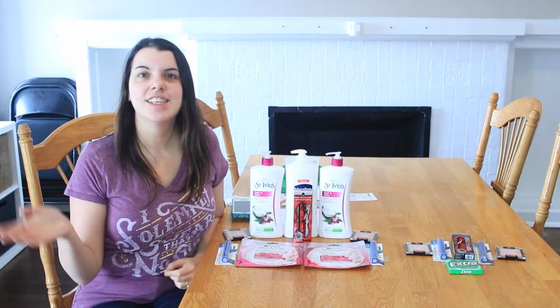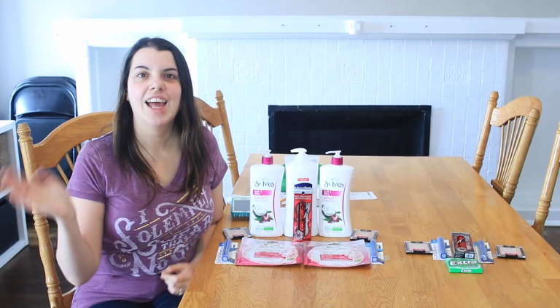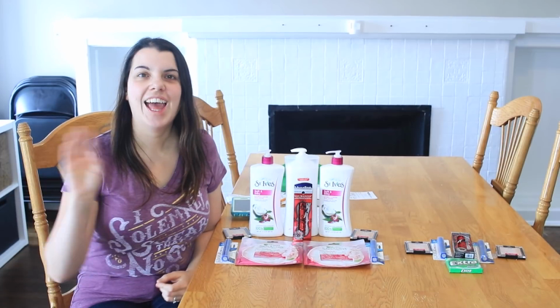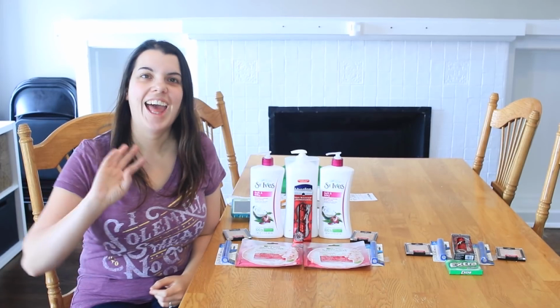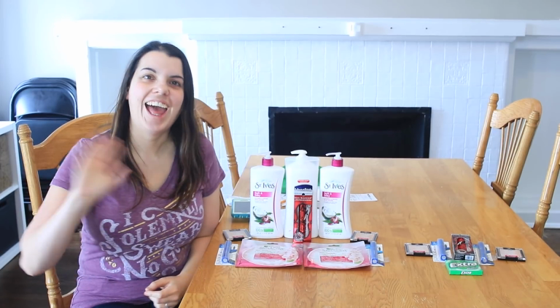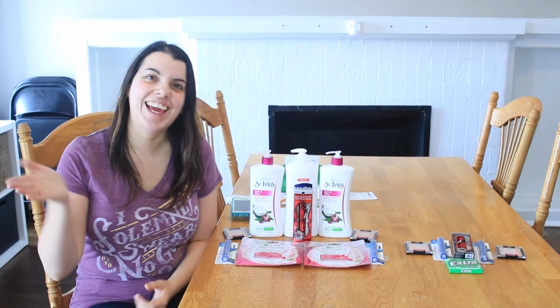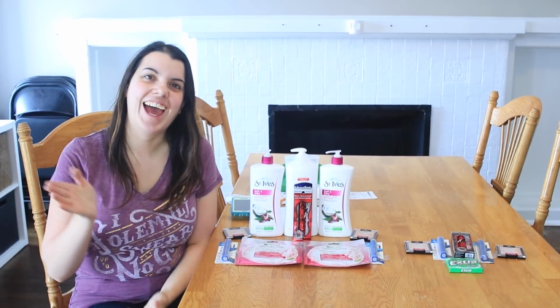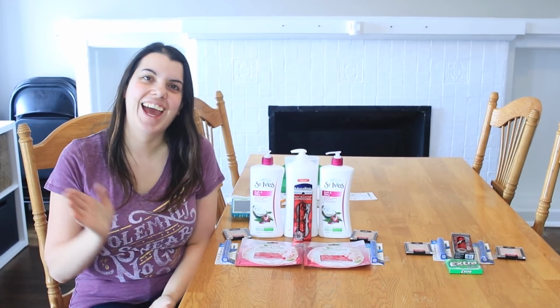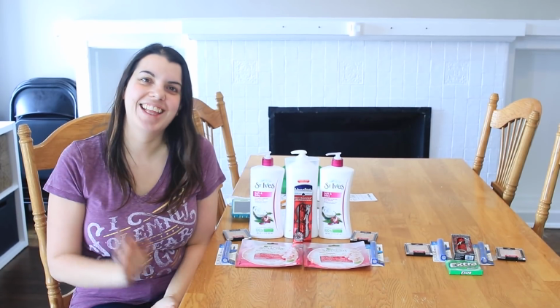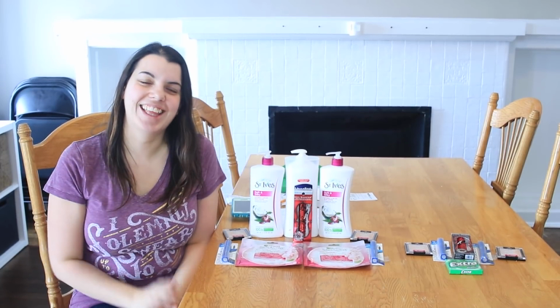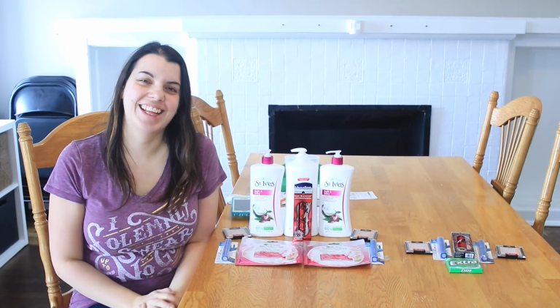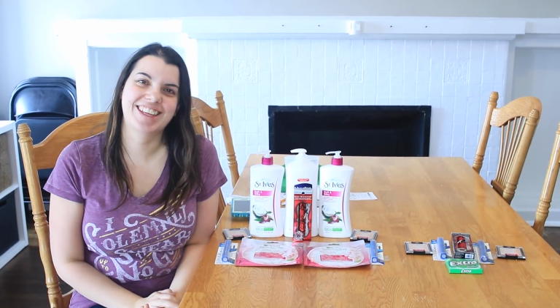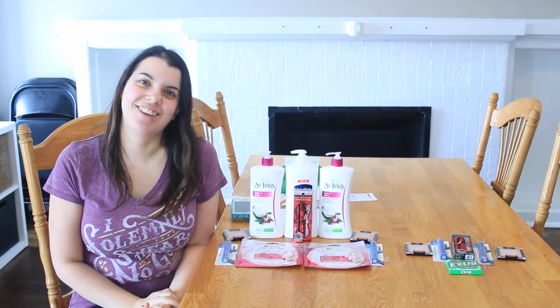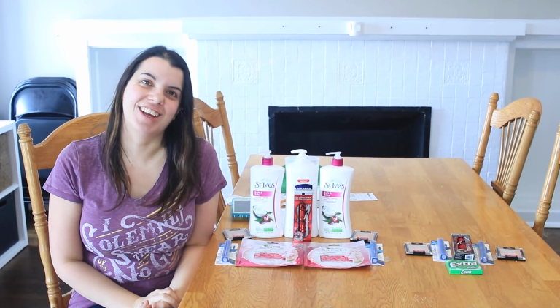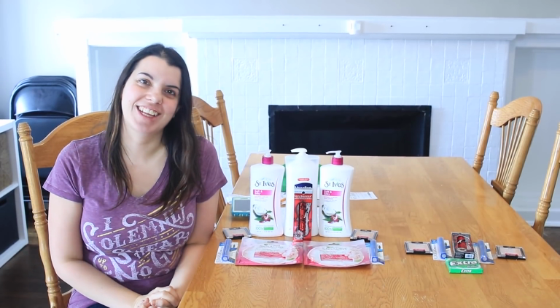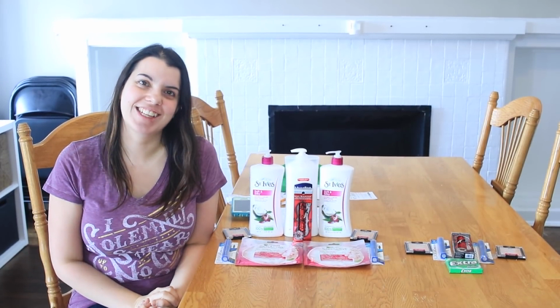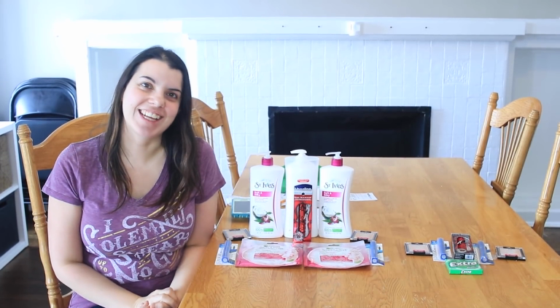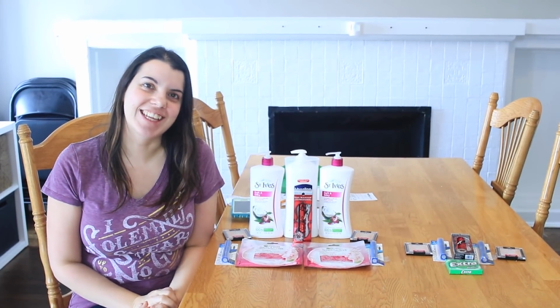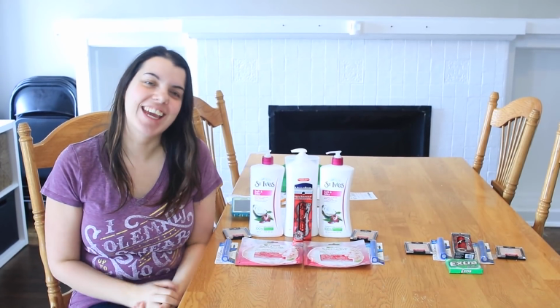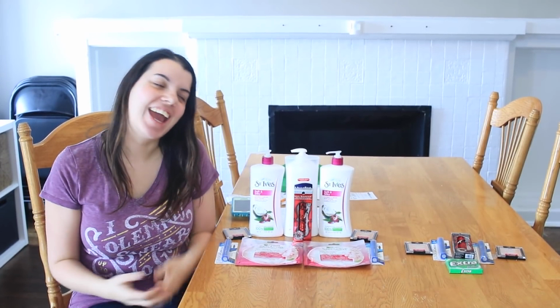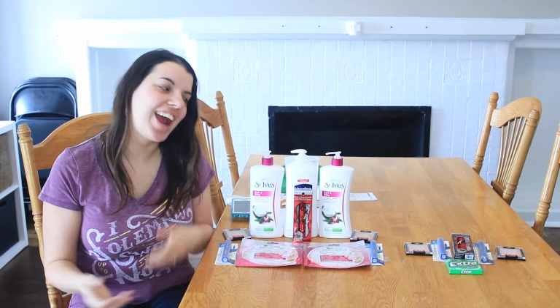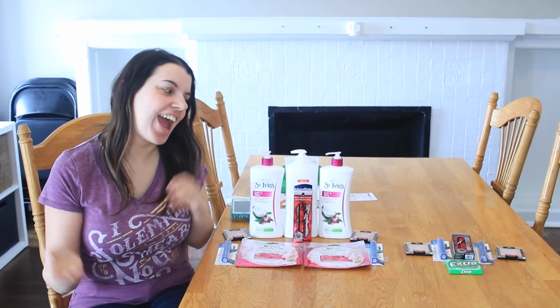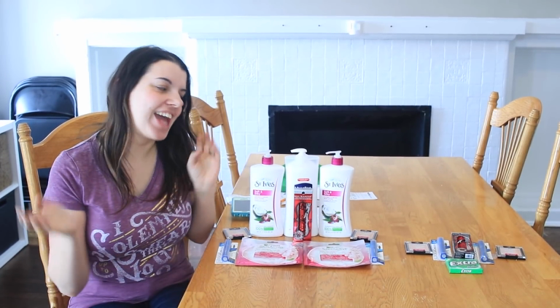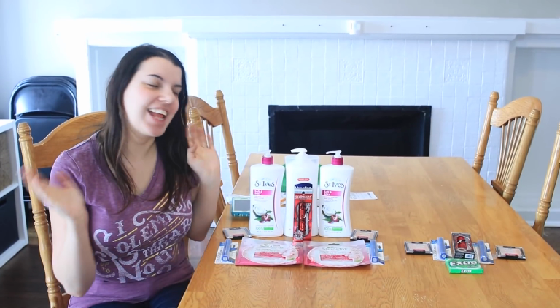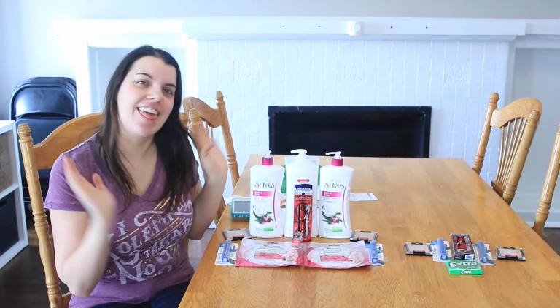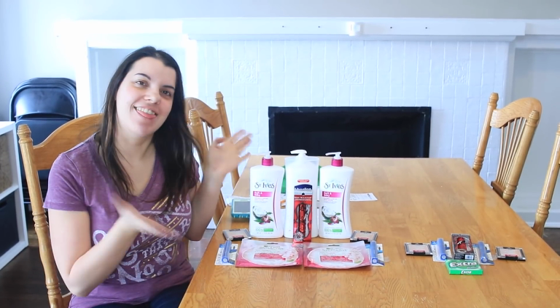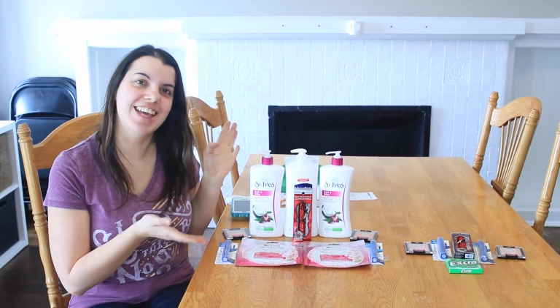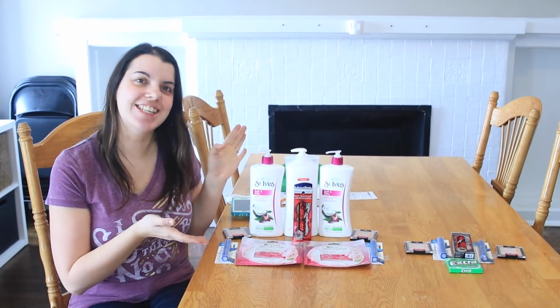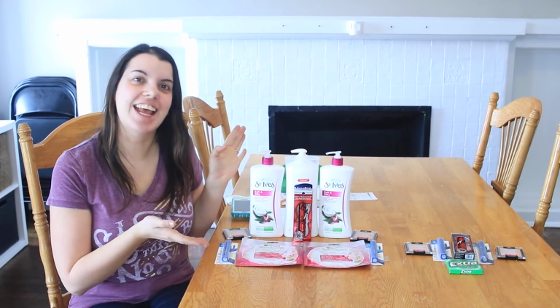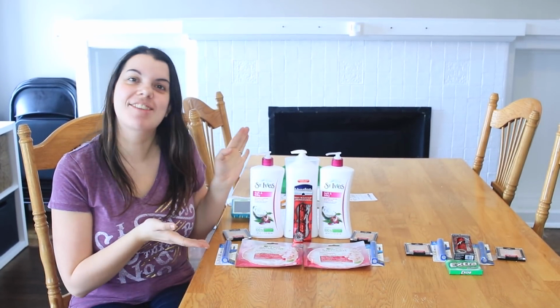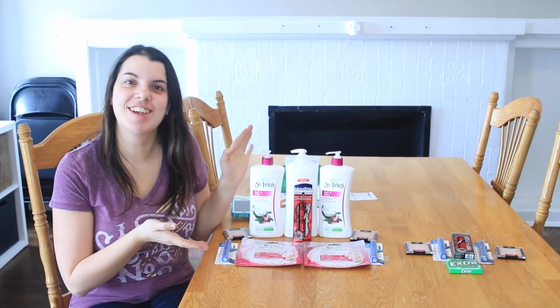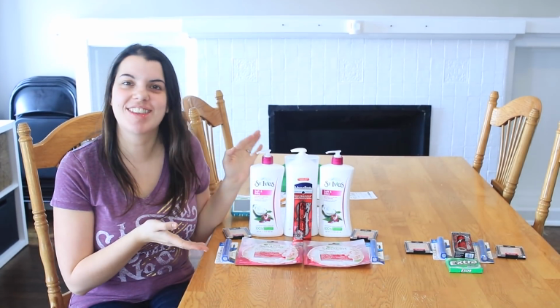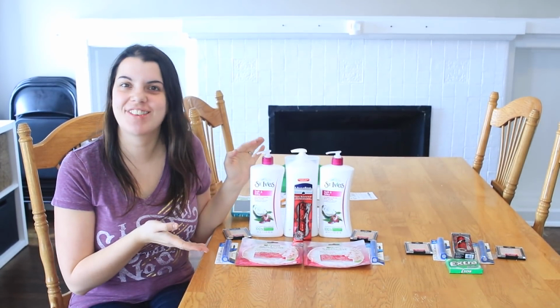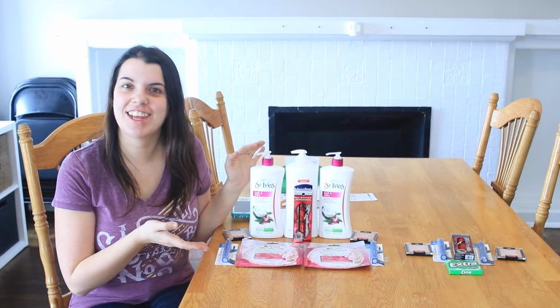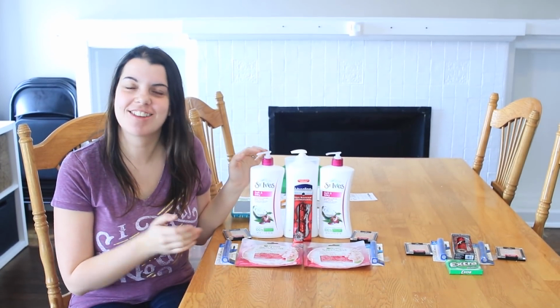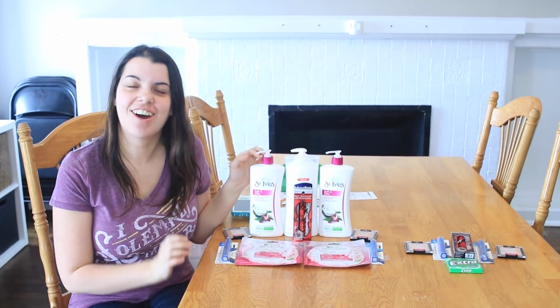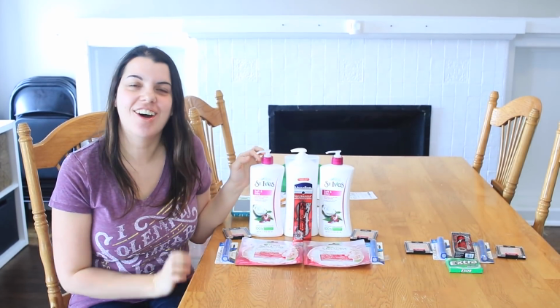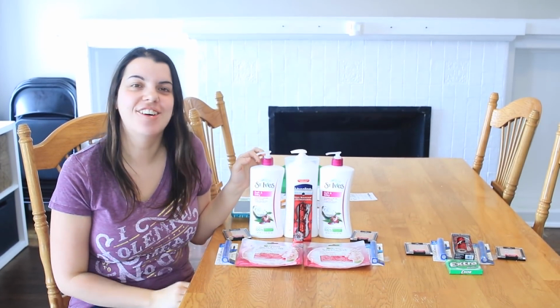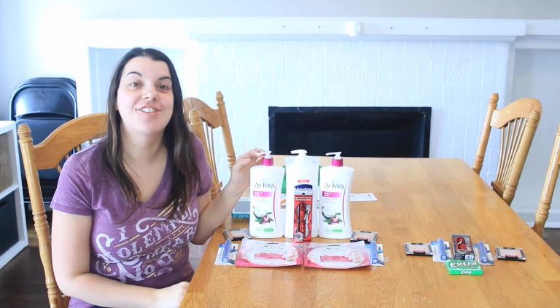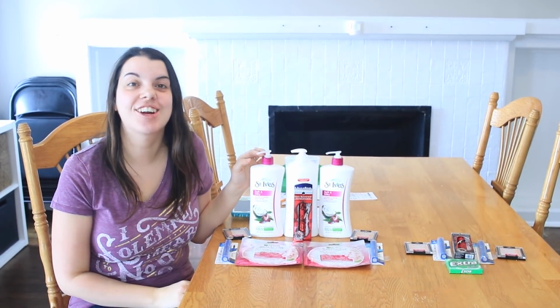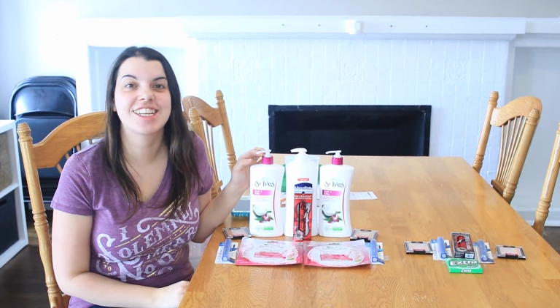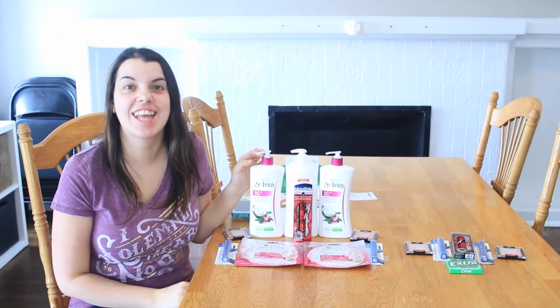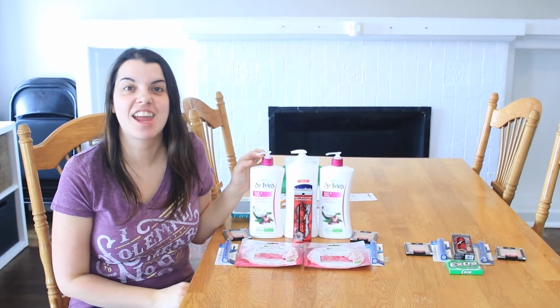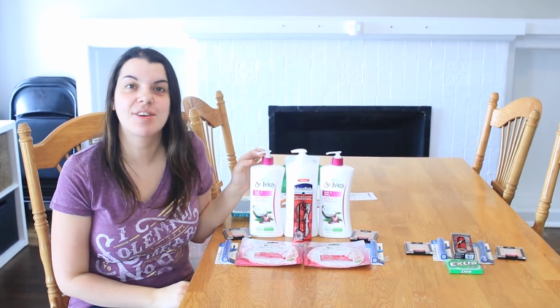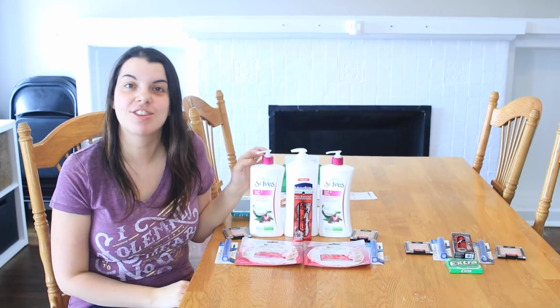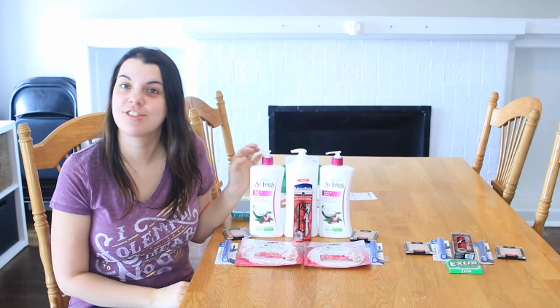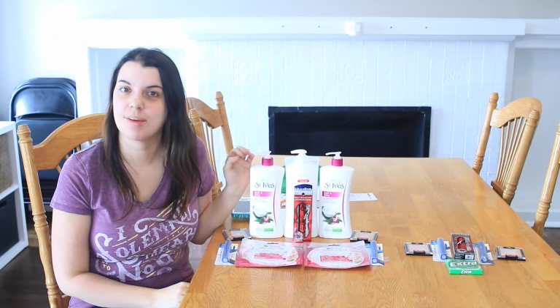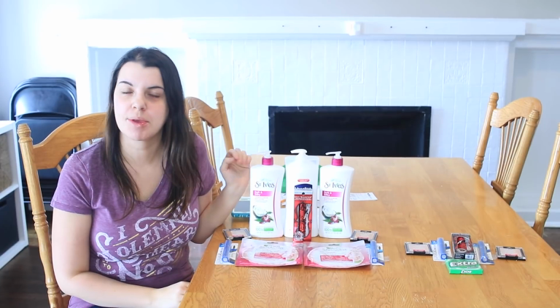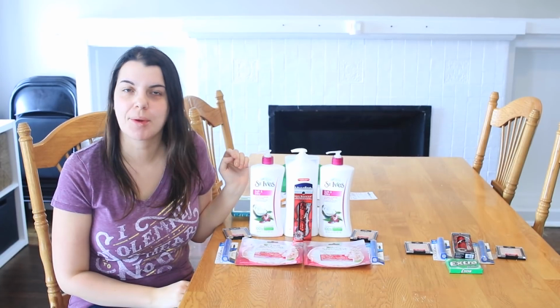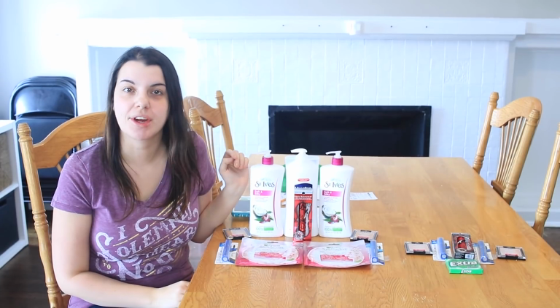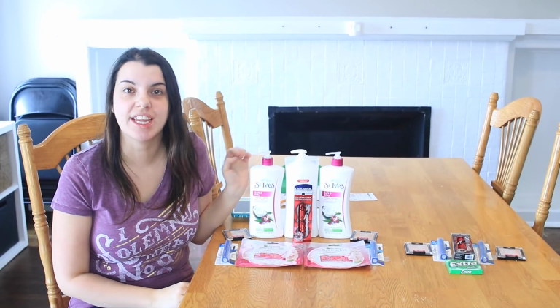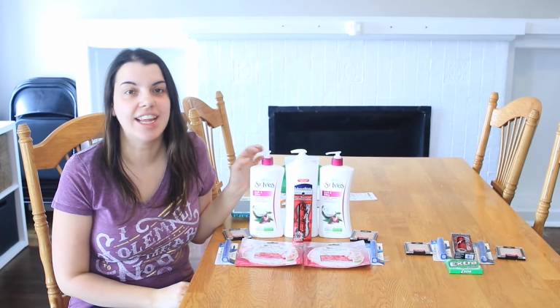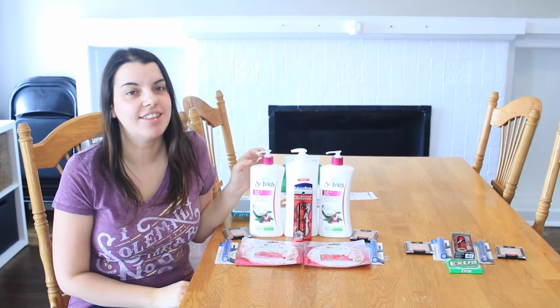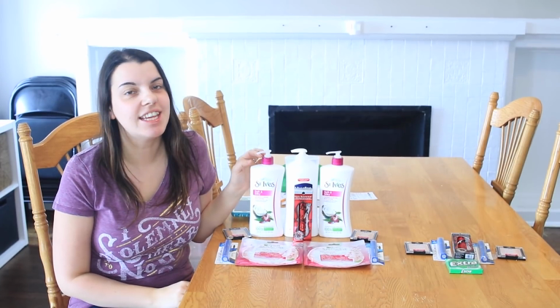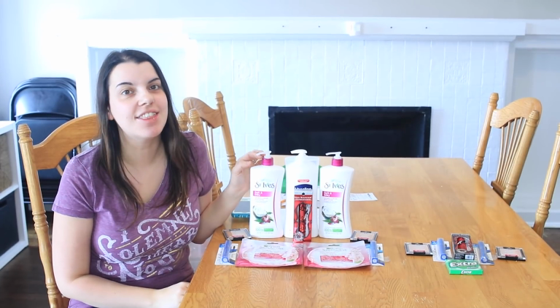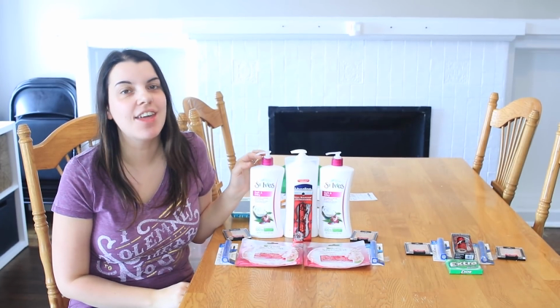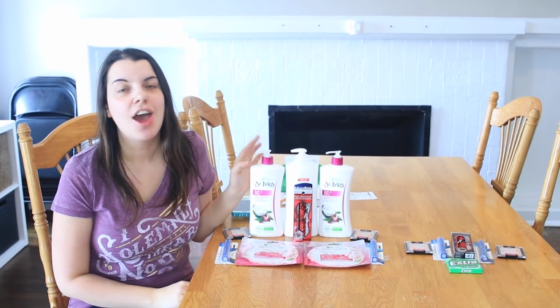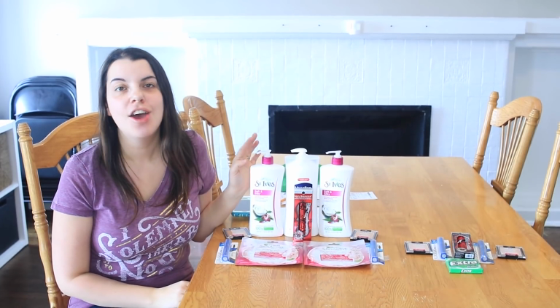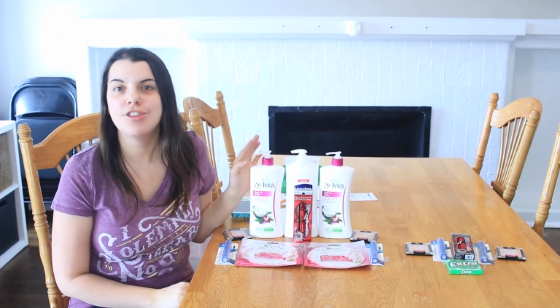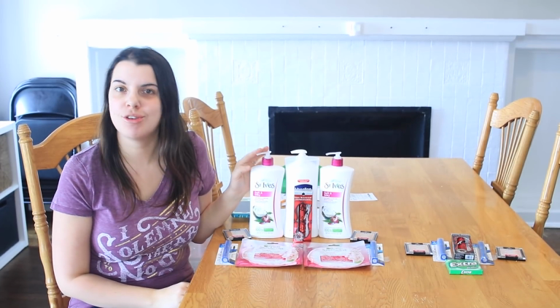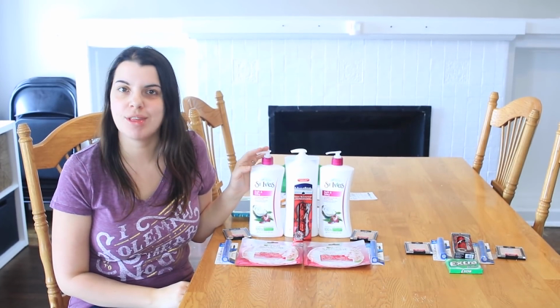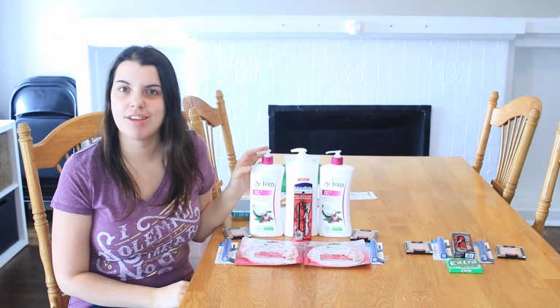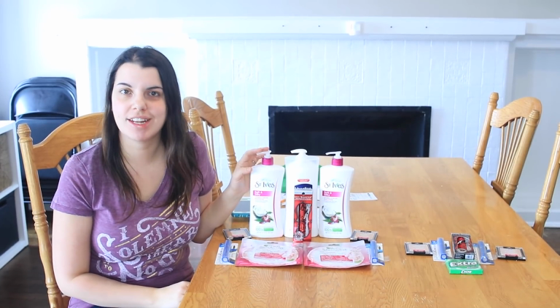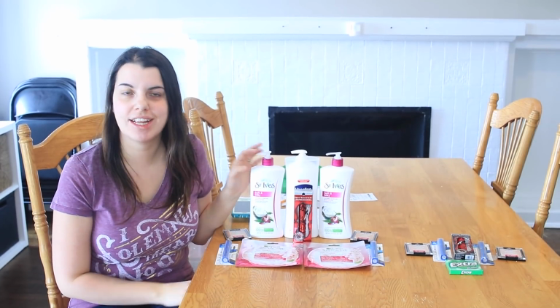Hi guys, it's Kuponic Stacey here and this is my CVS haul for today, which is February 18th, 2018.